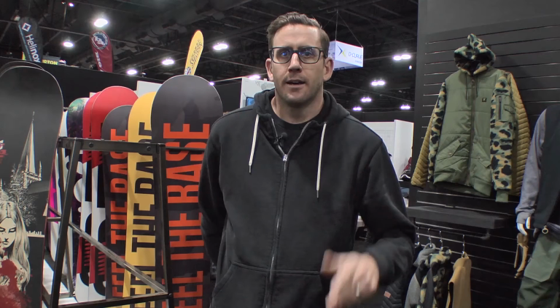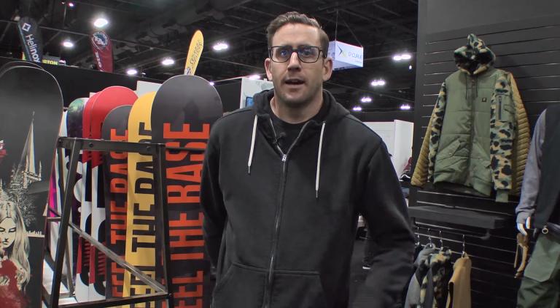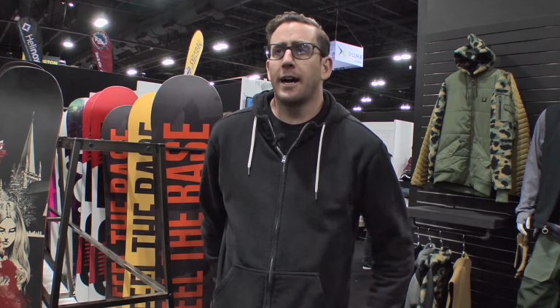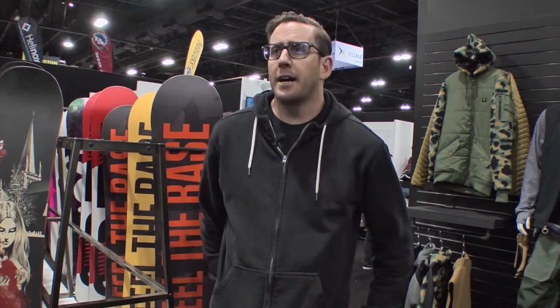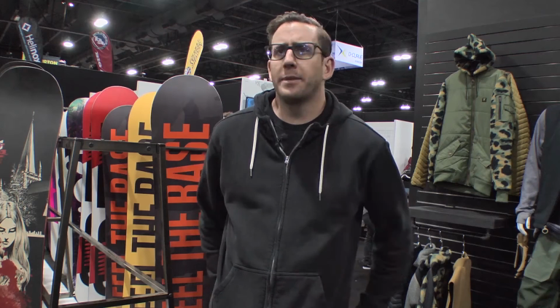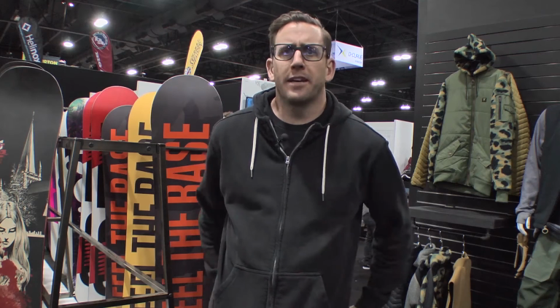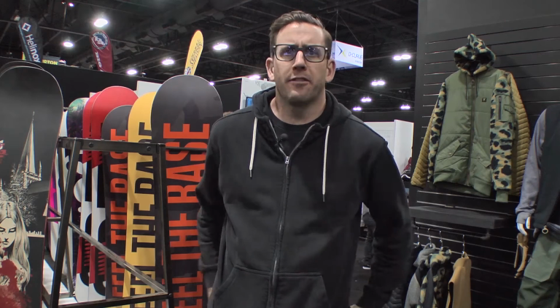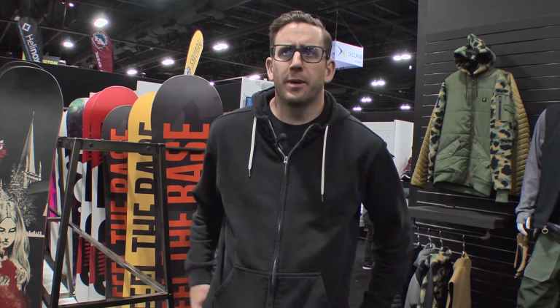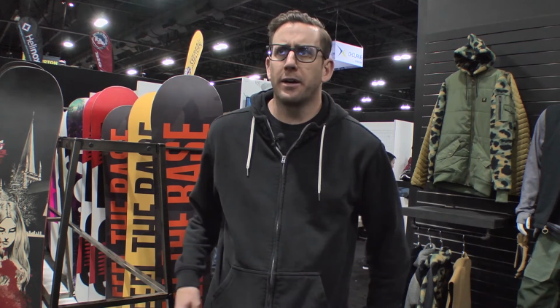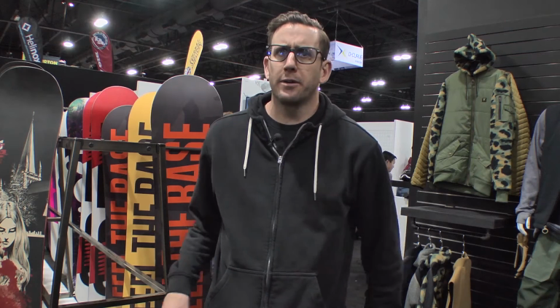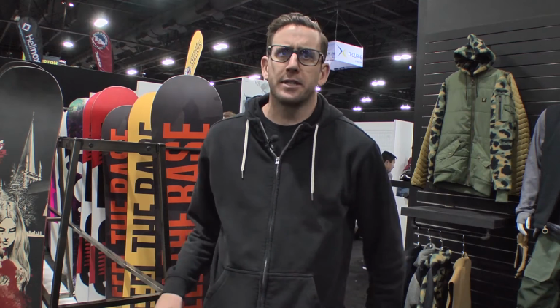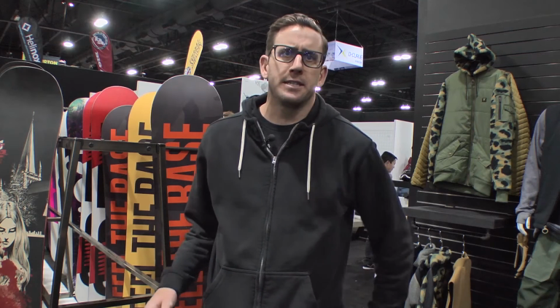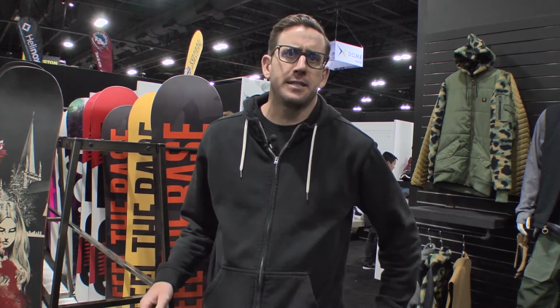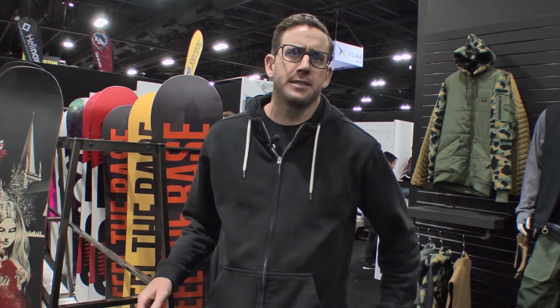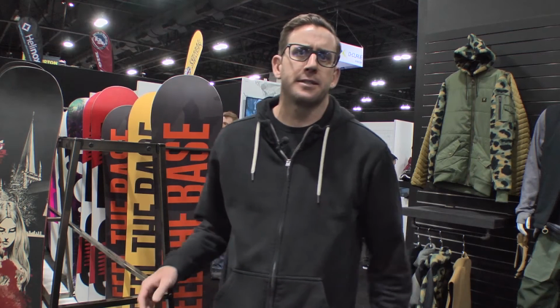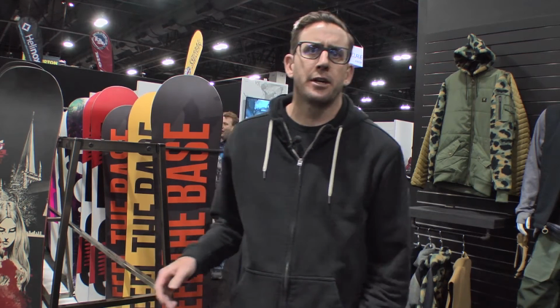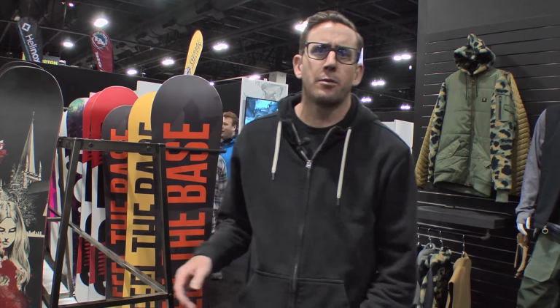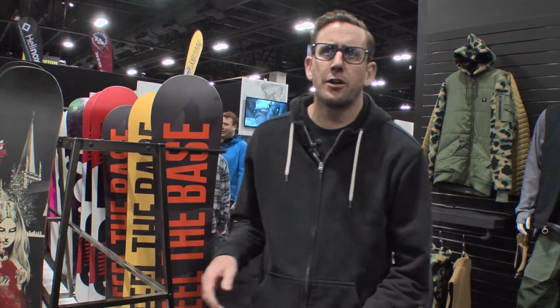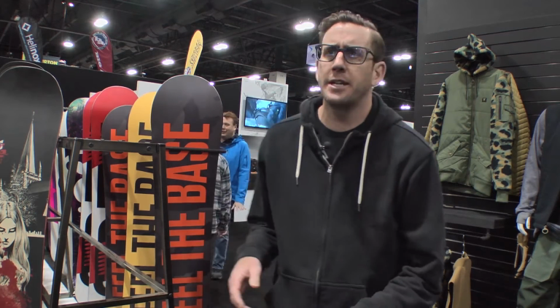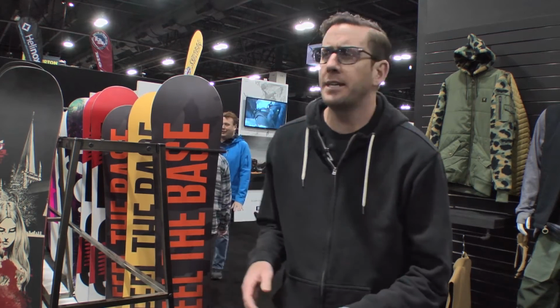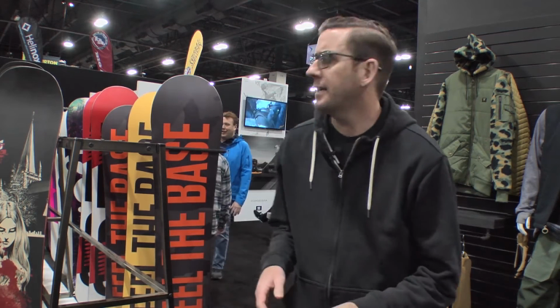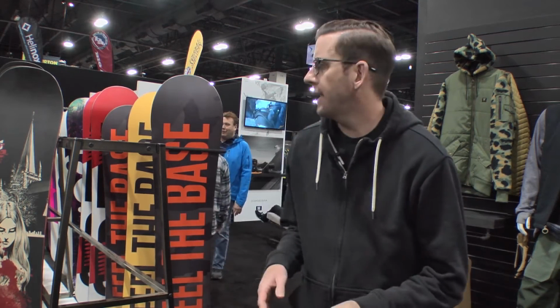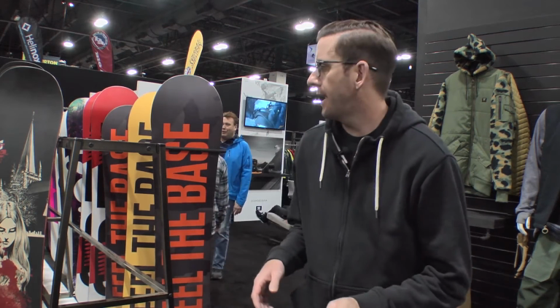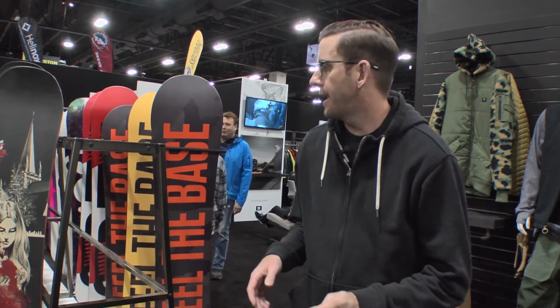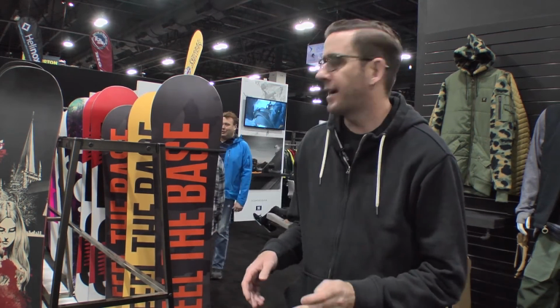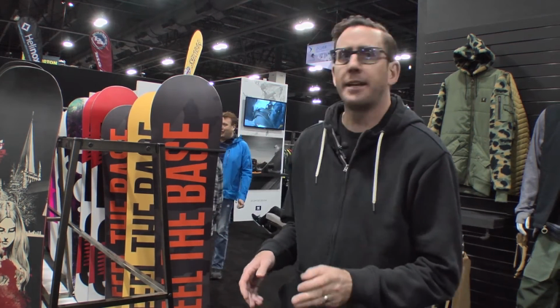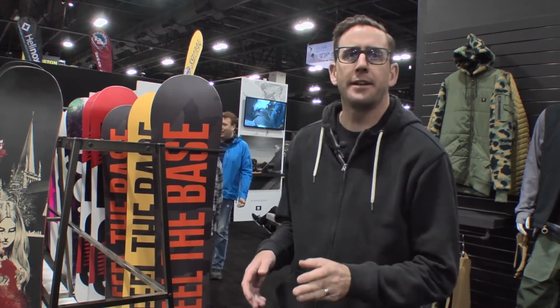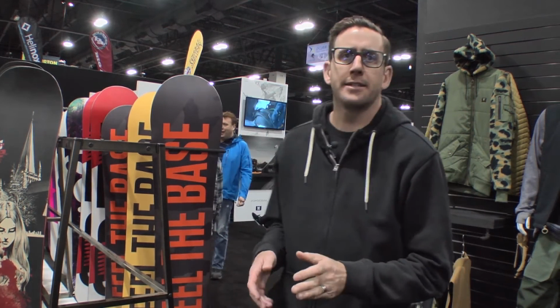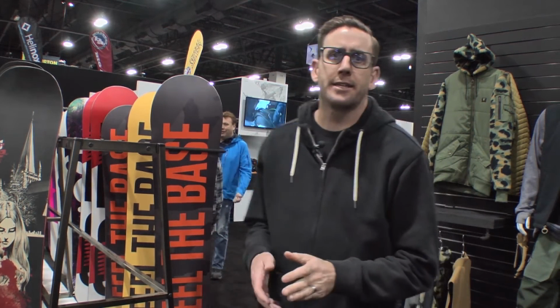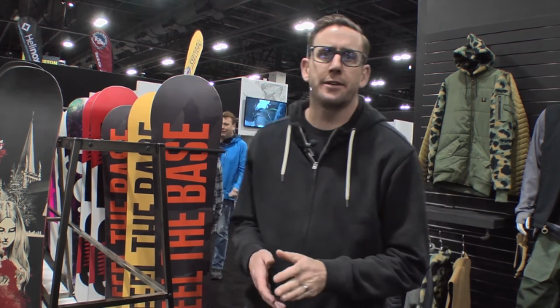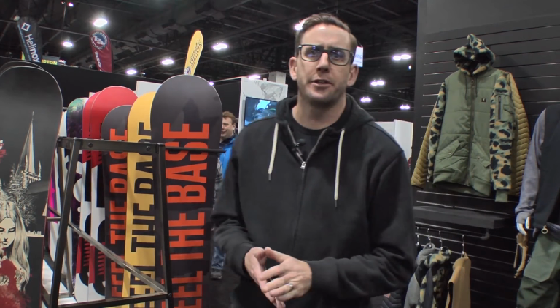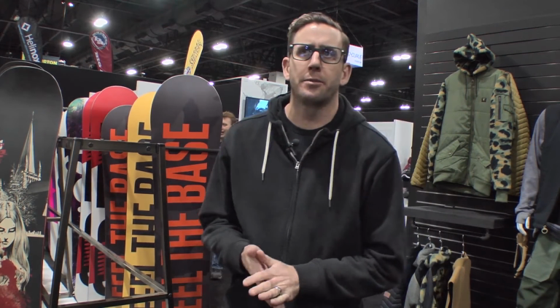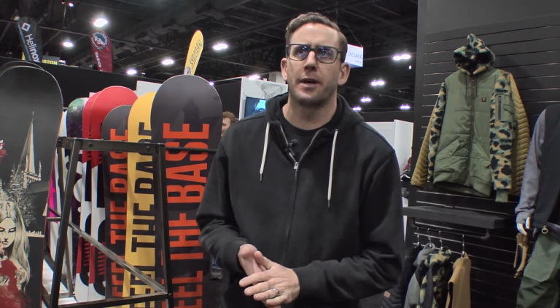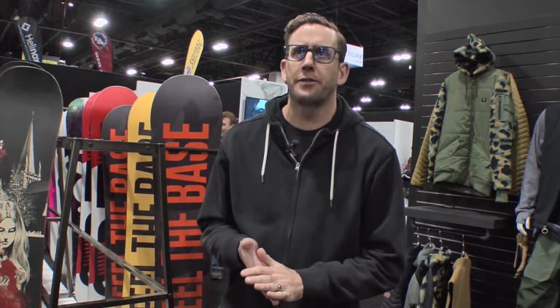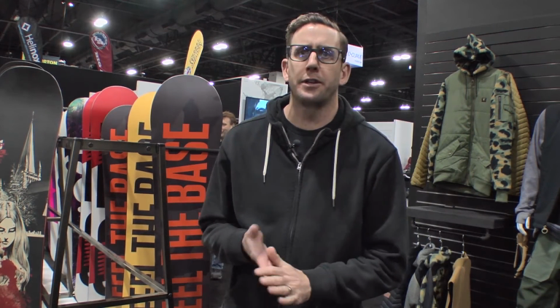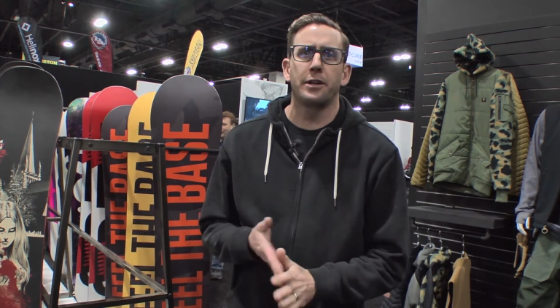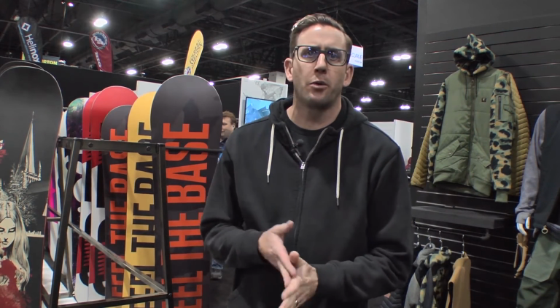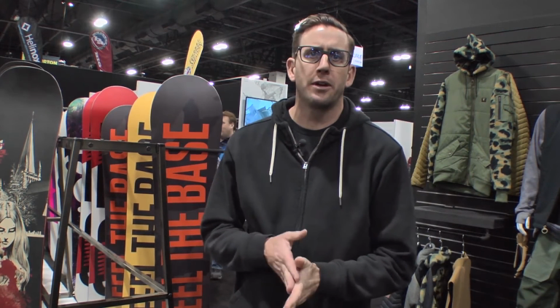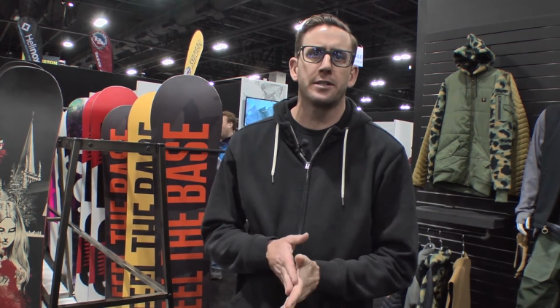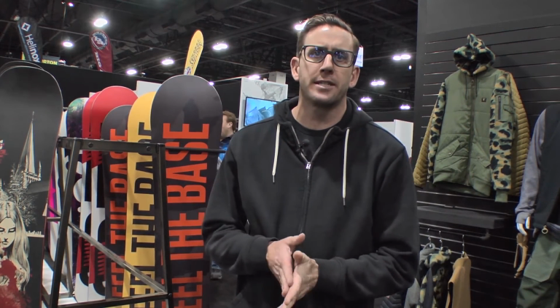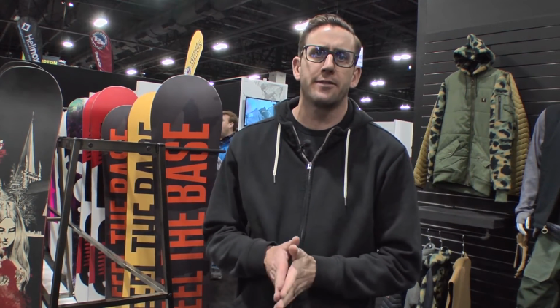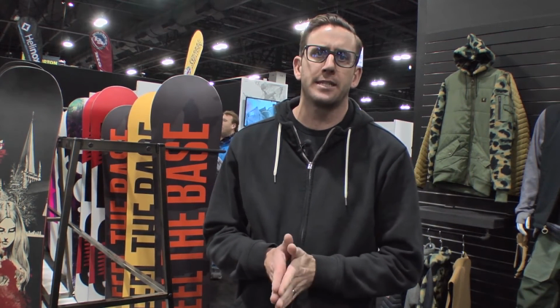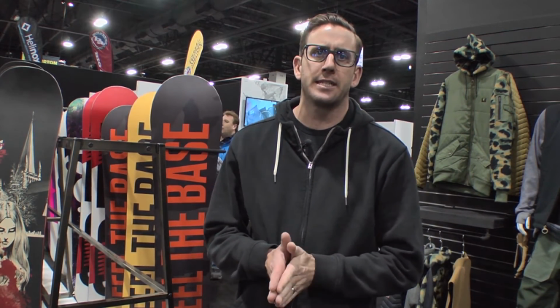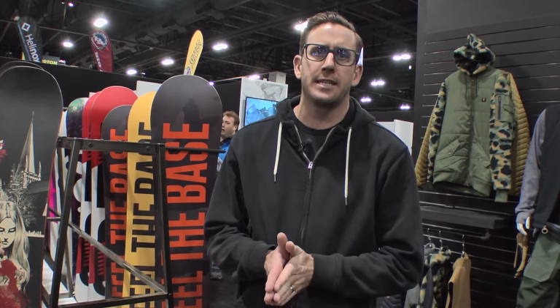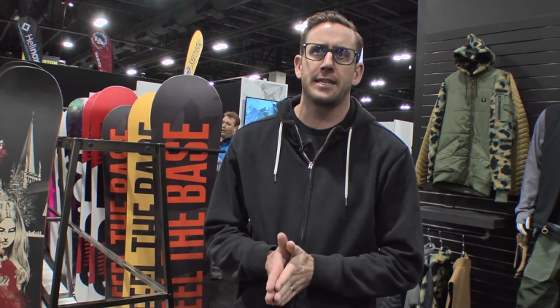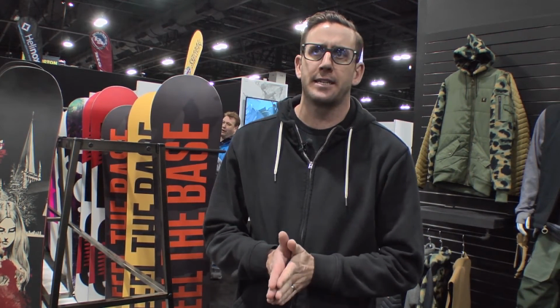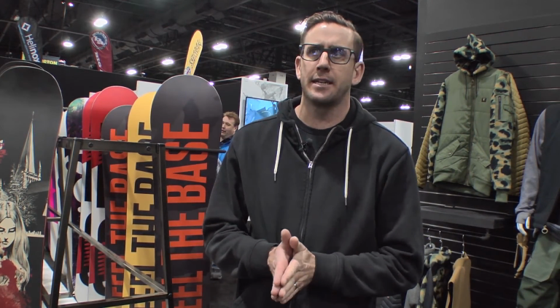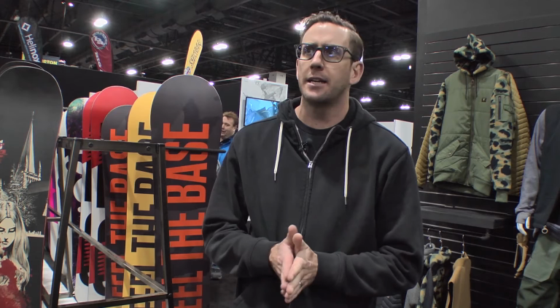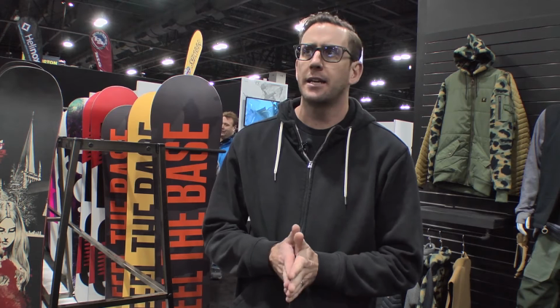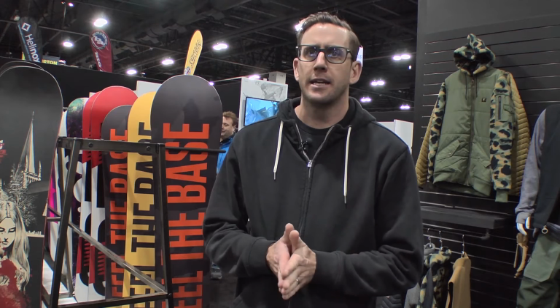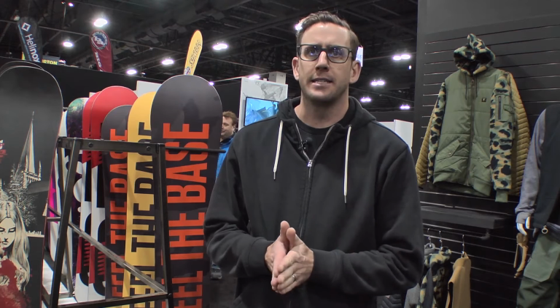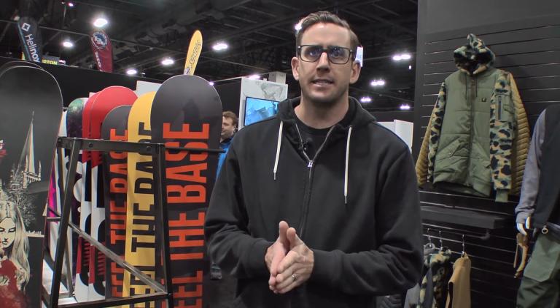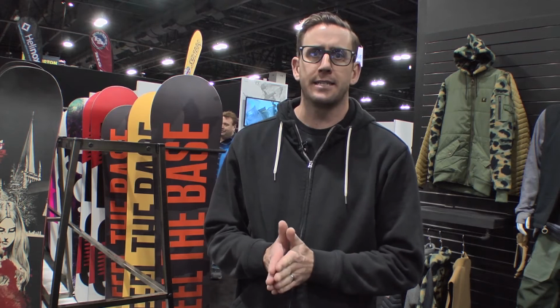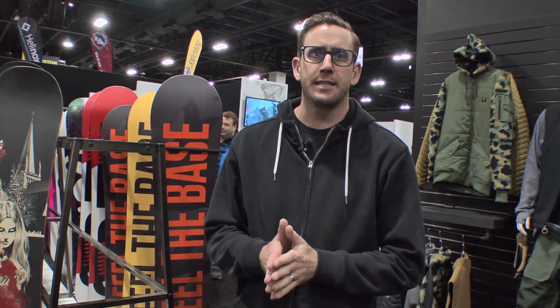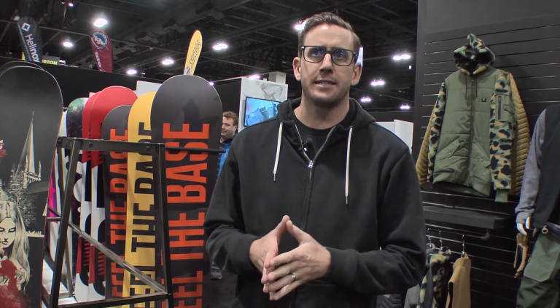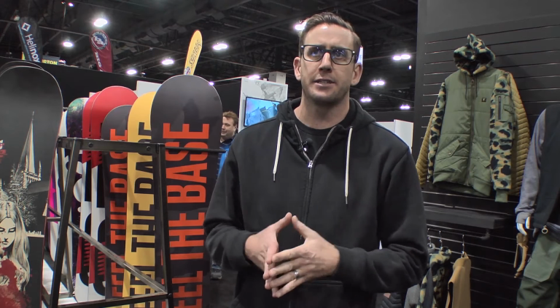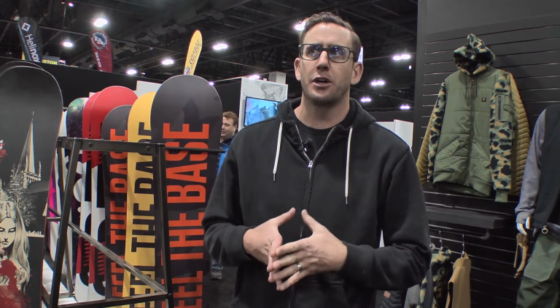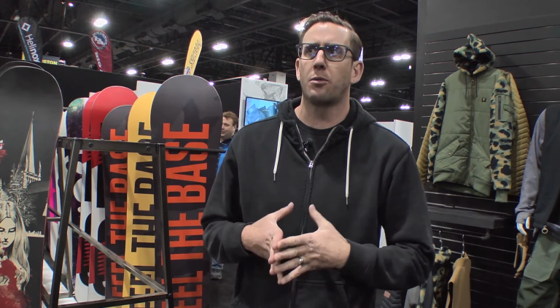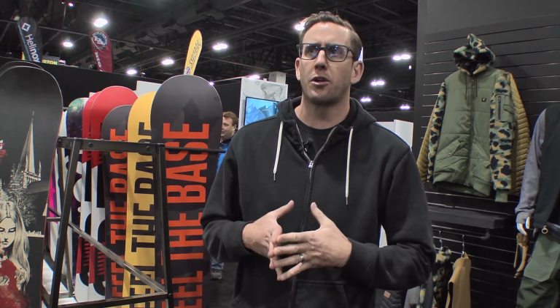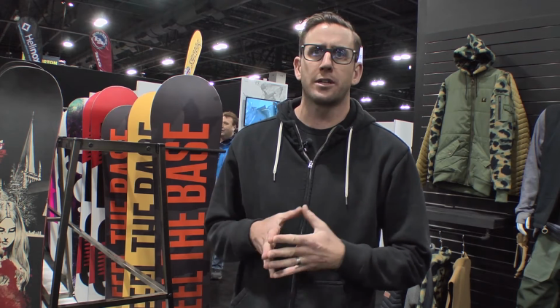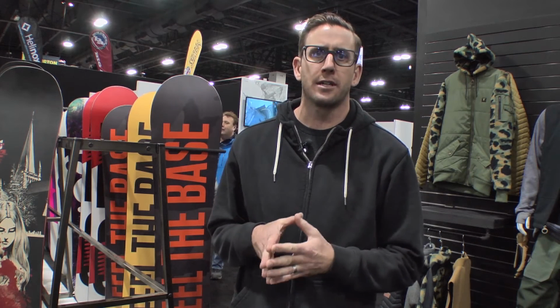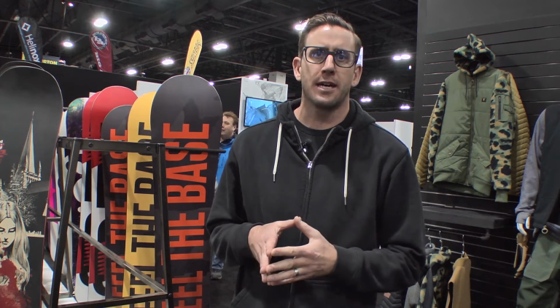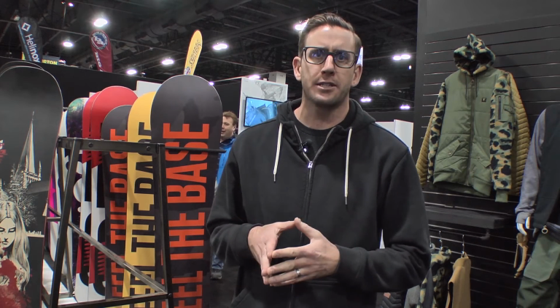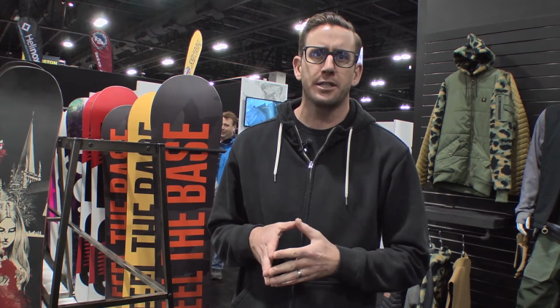Hi, I'm Dave Appel with DC Snowboarding, and I'm here to tell you about the Winter 17 DC Snowboard Collection.